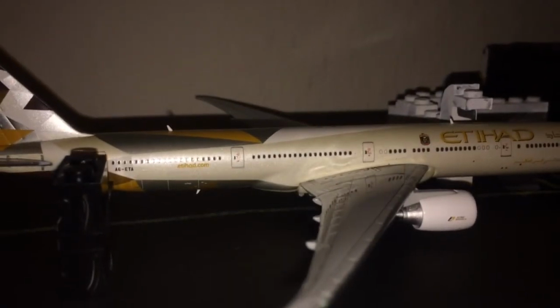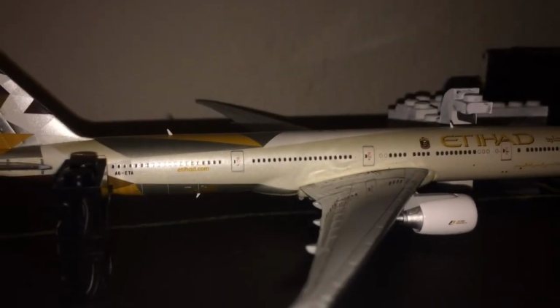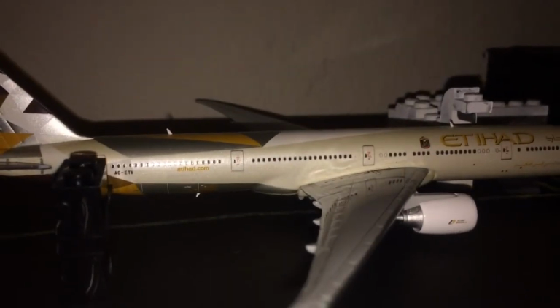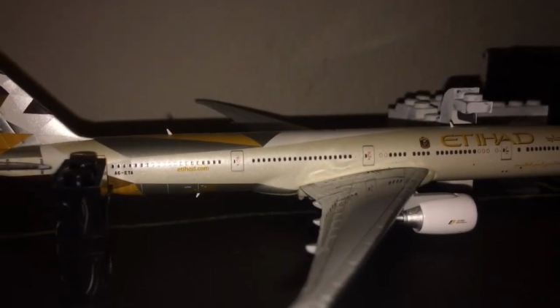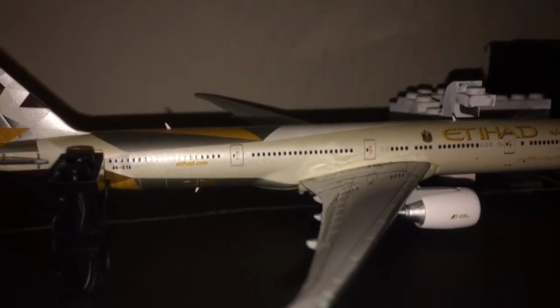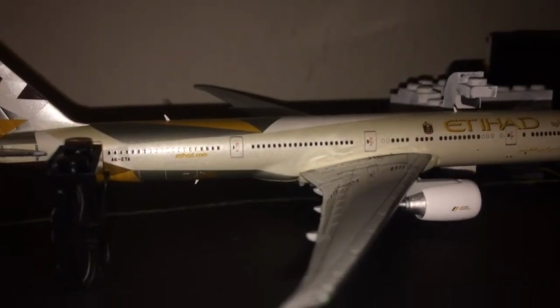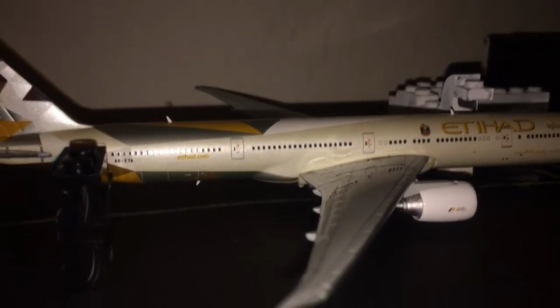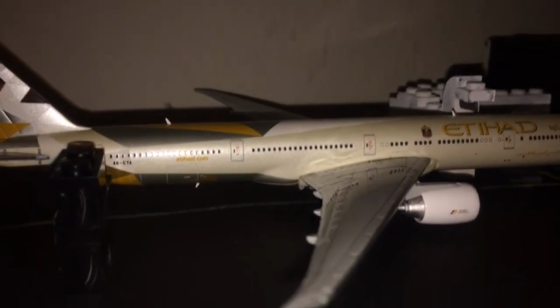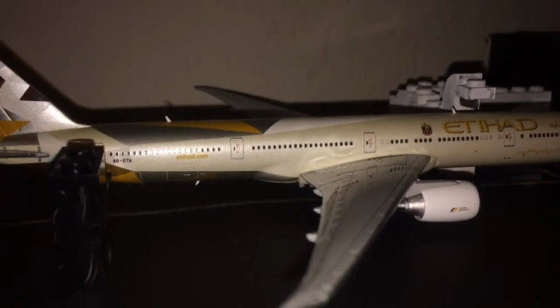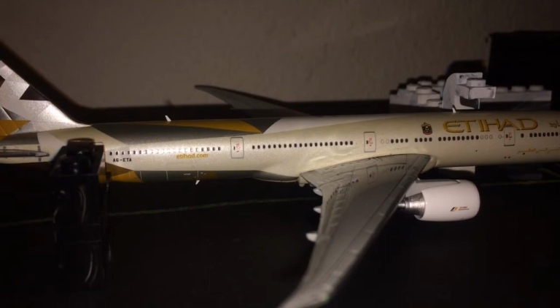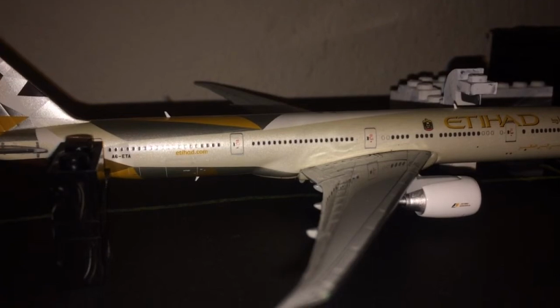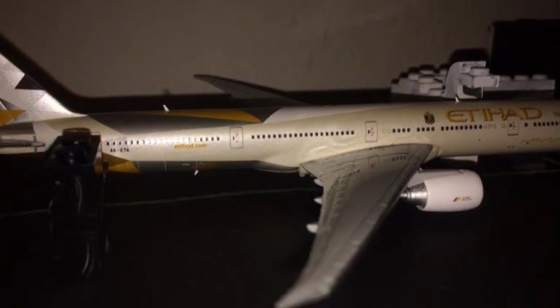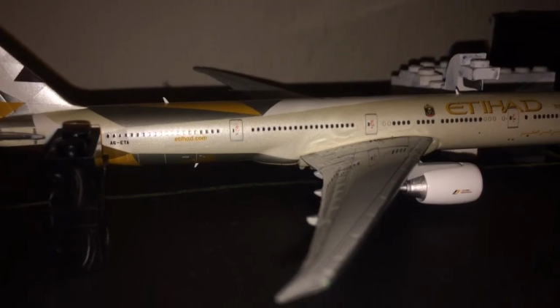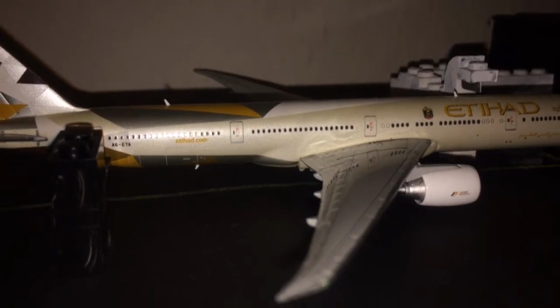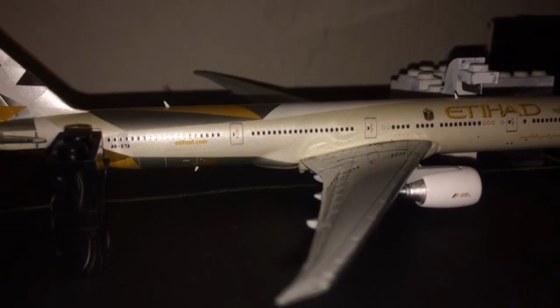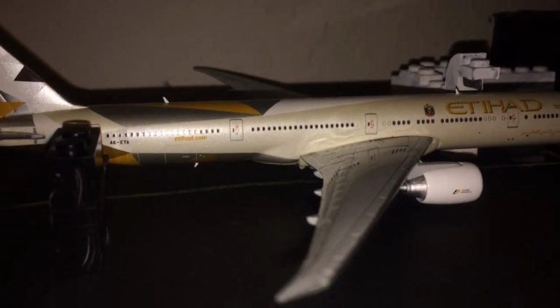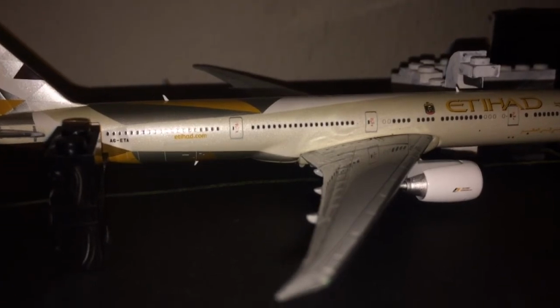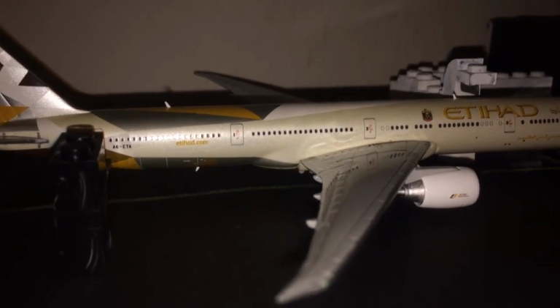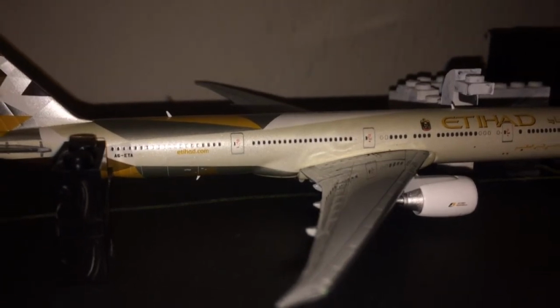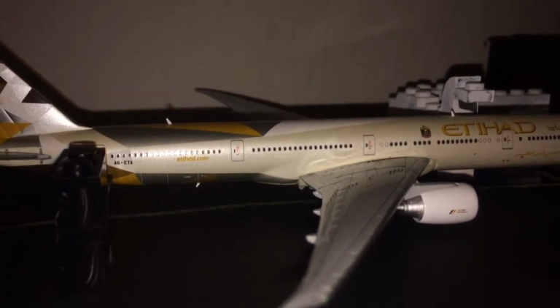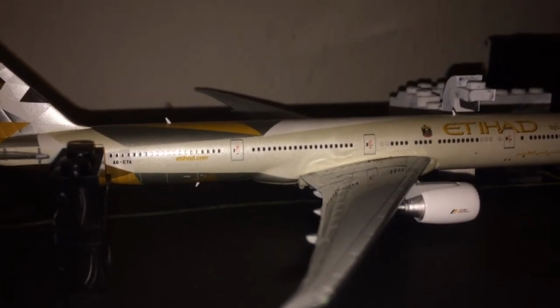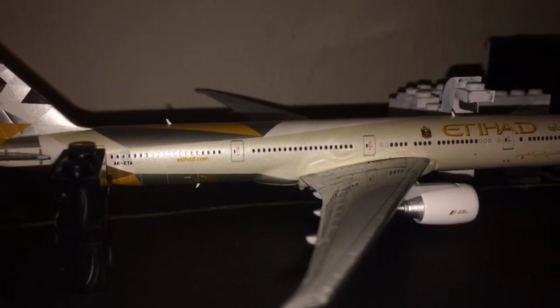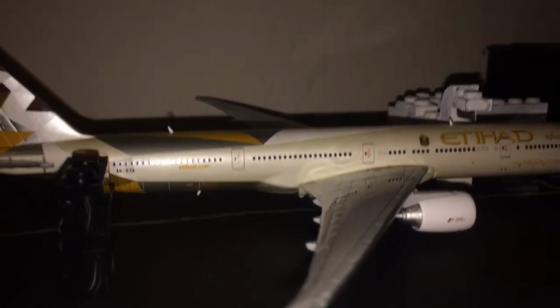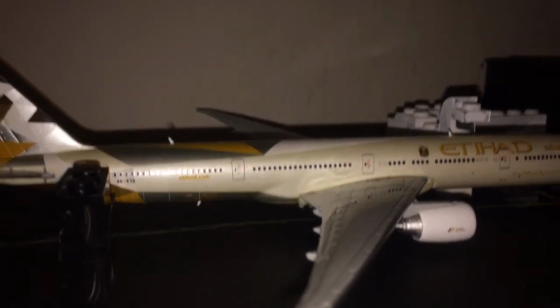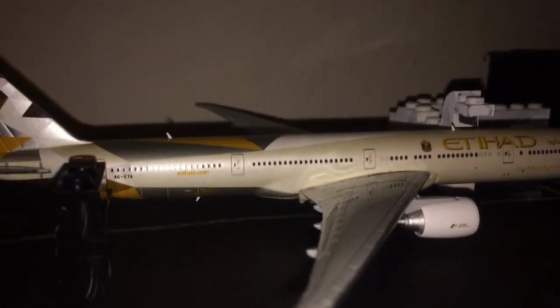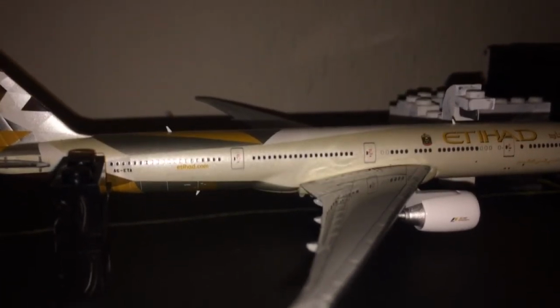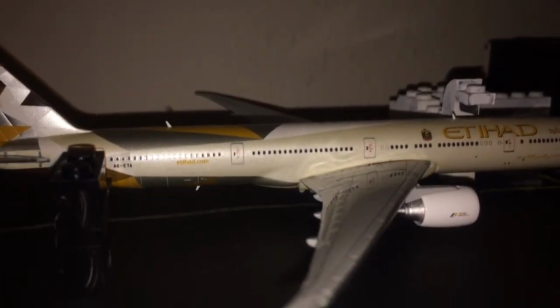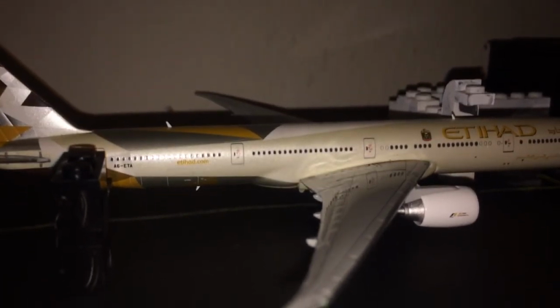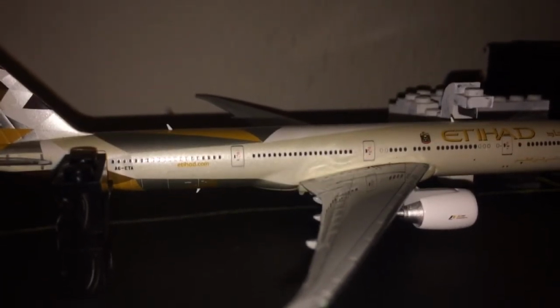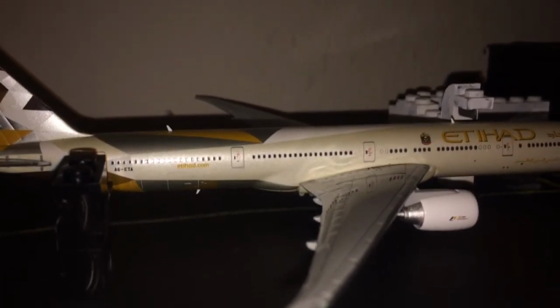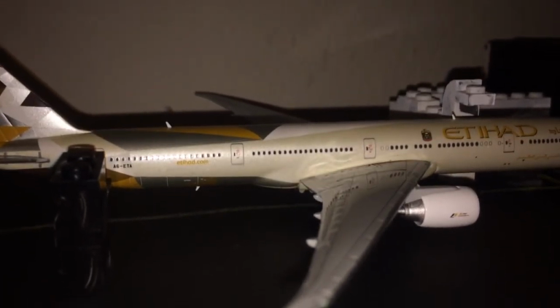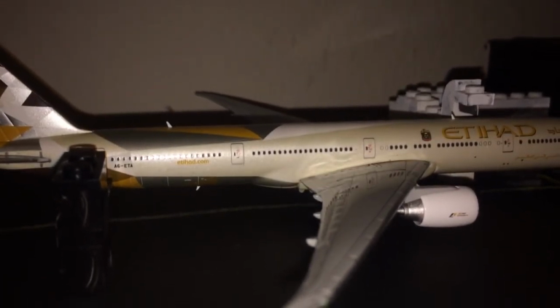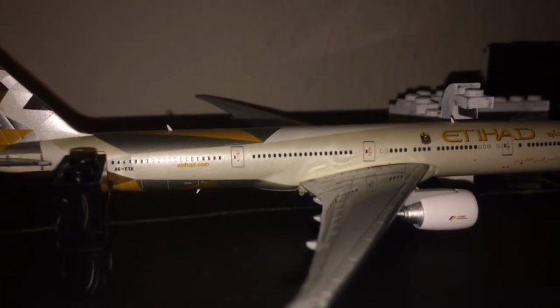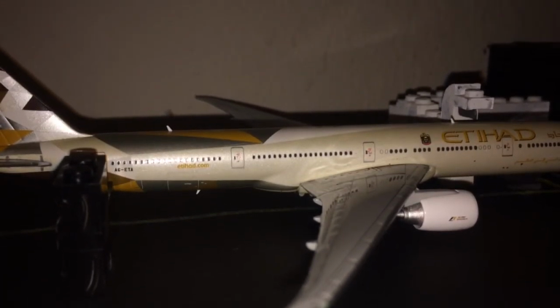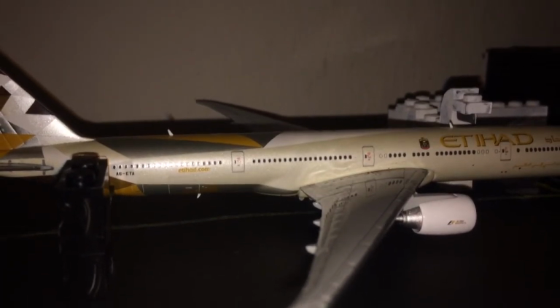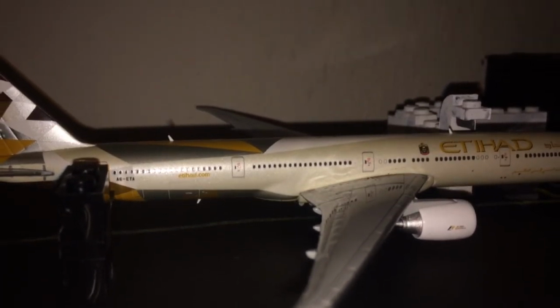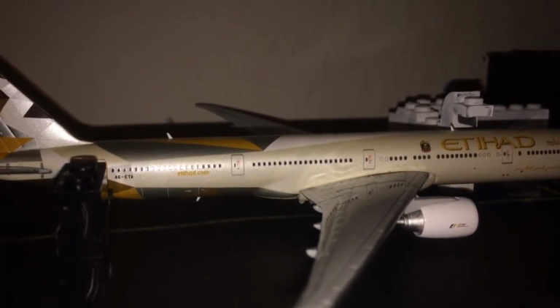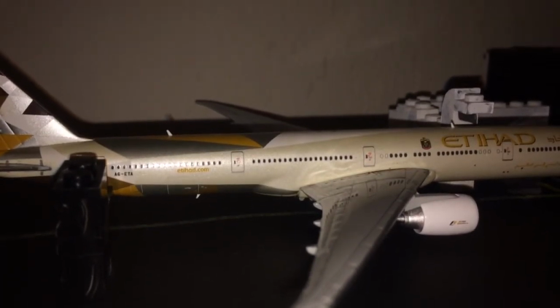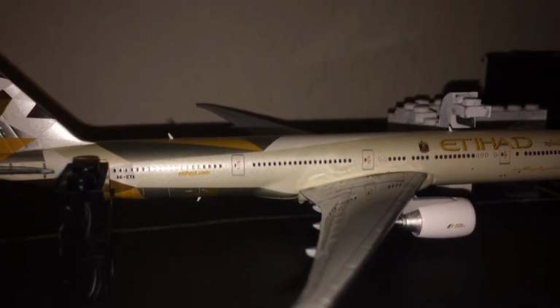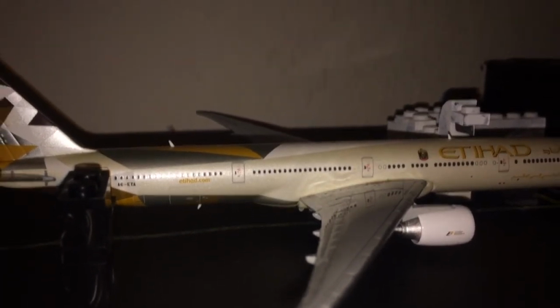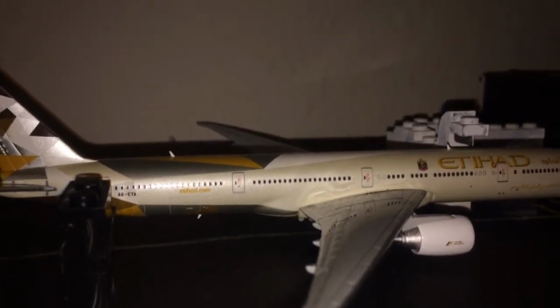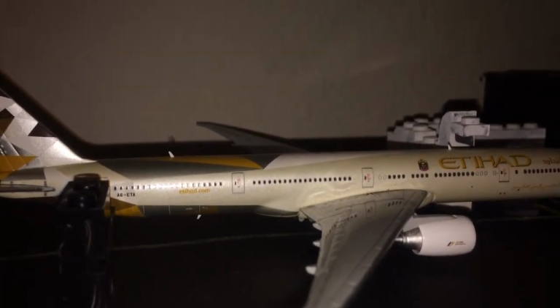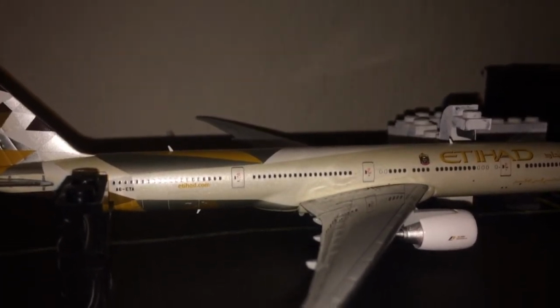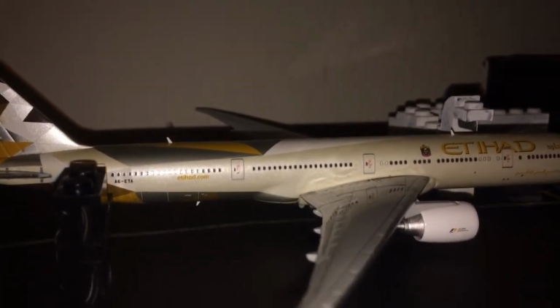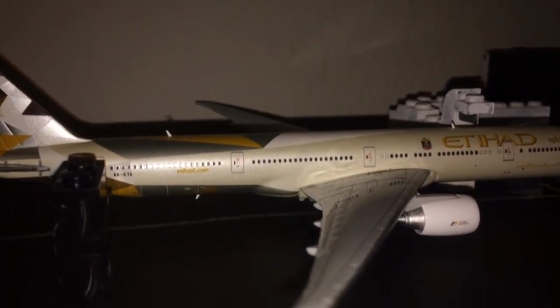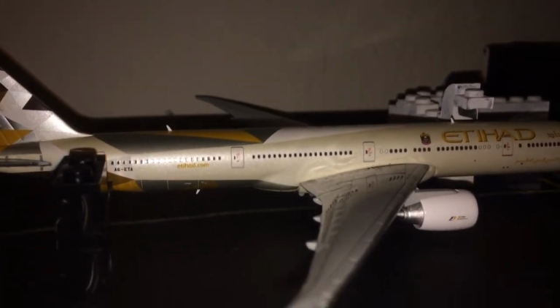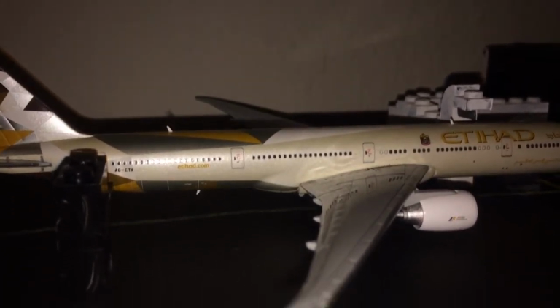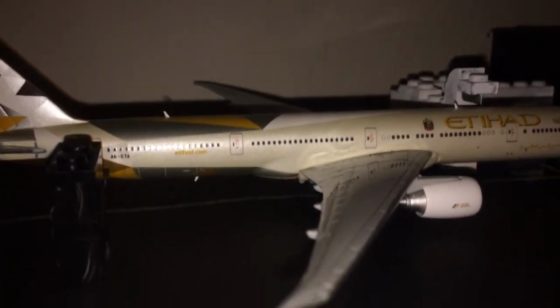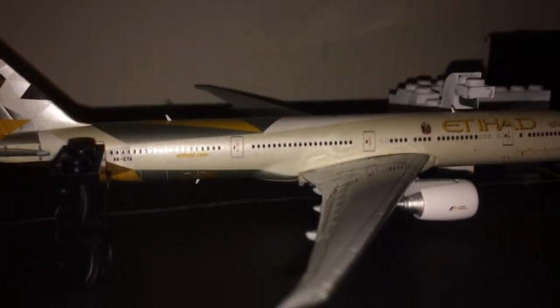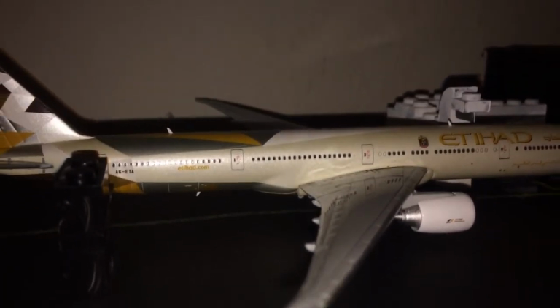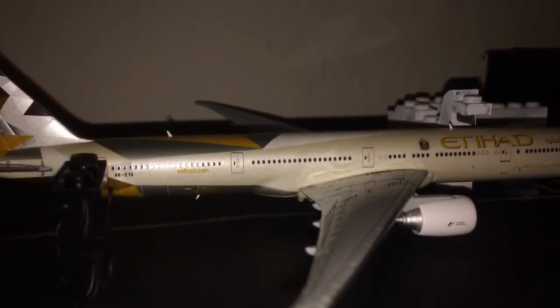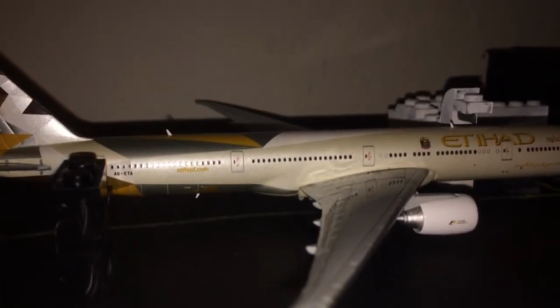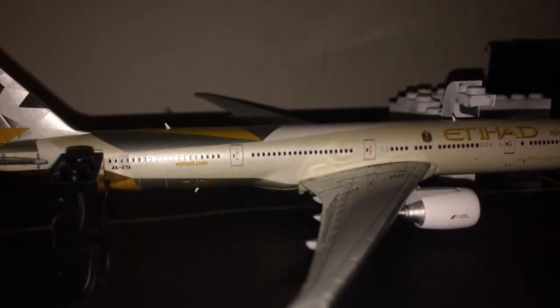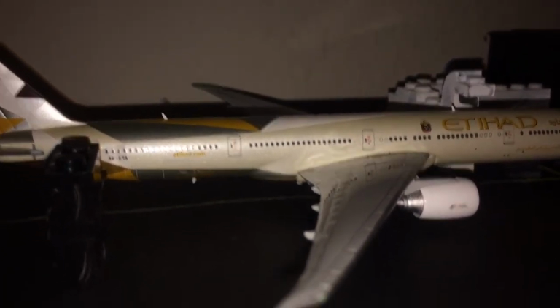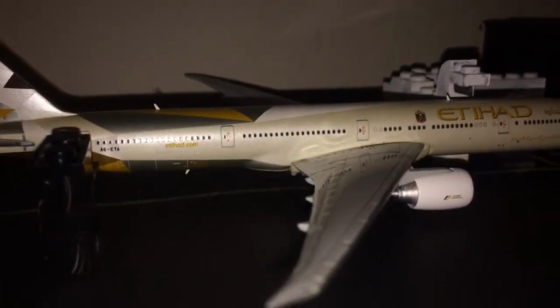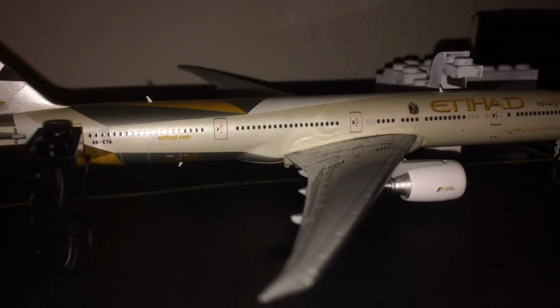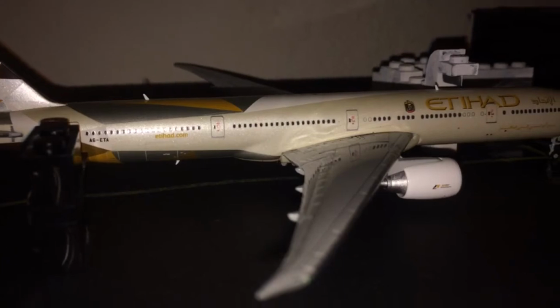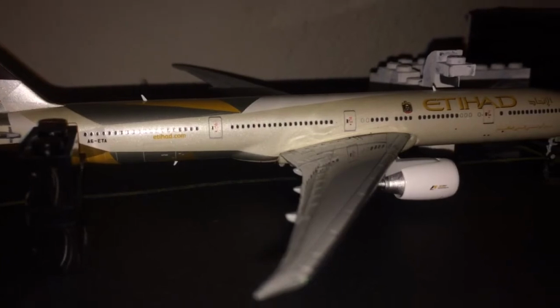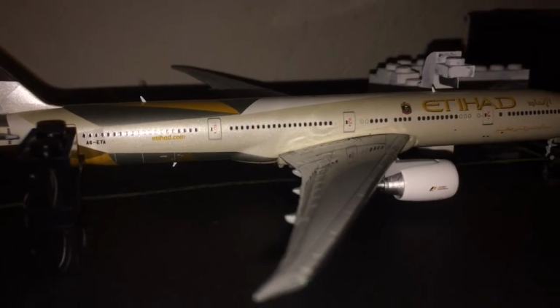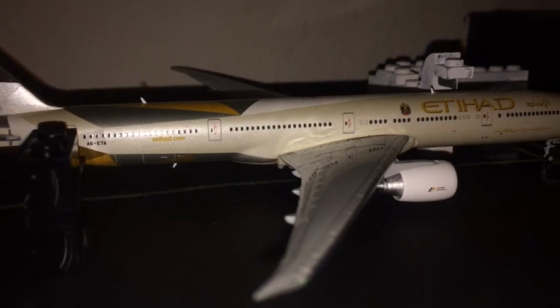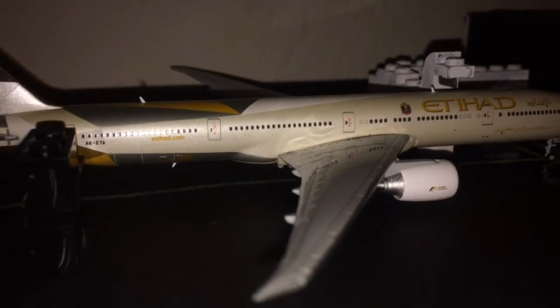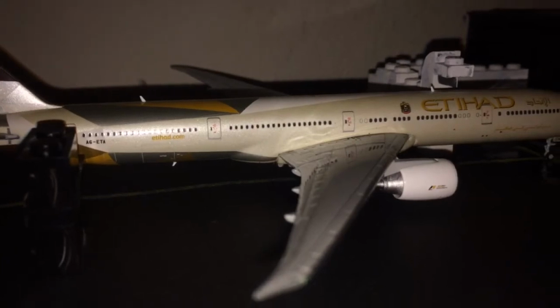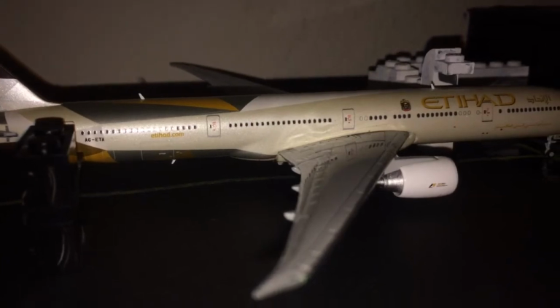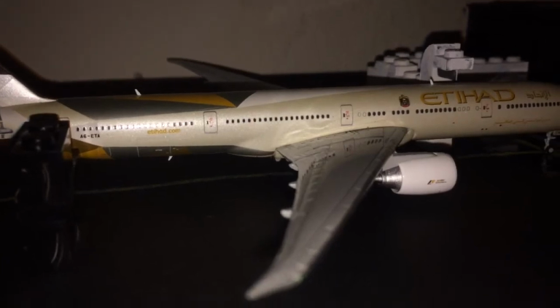Right here we have an Etihad Boeing 777-300ER getting food and passengers on board, preparing for Abu Dhabi, United Arab Emirates.